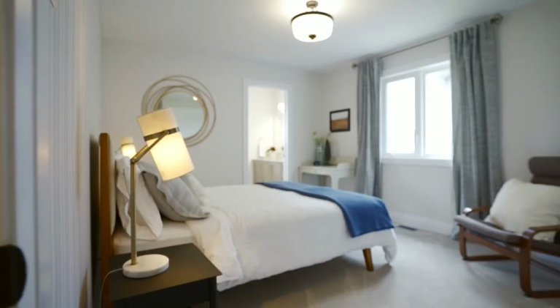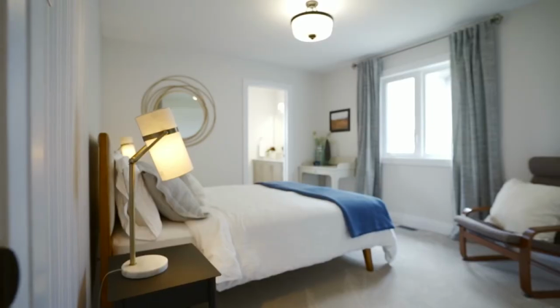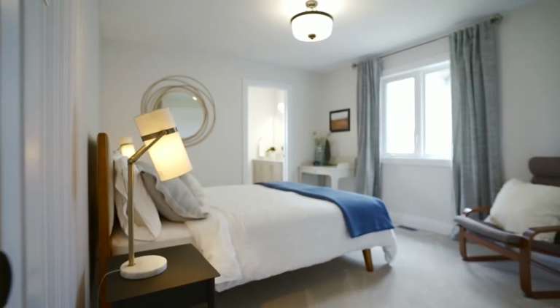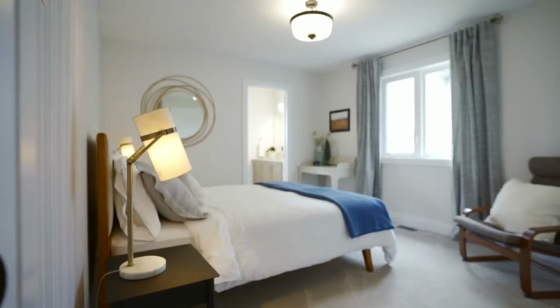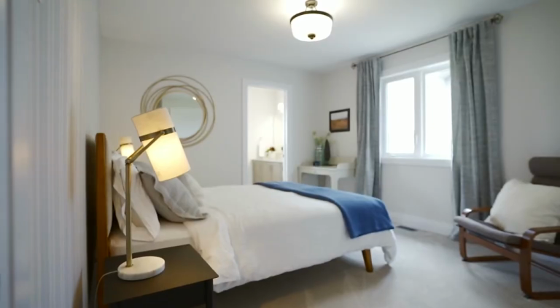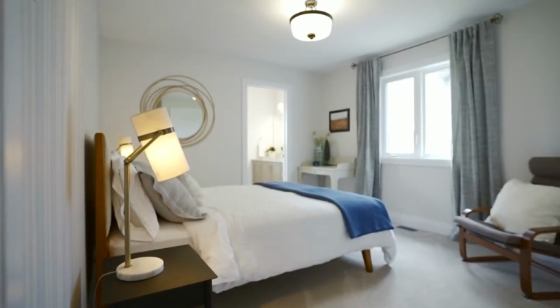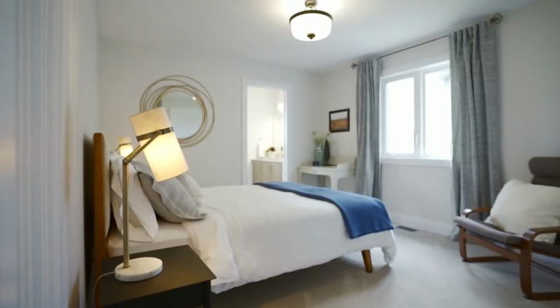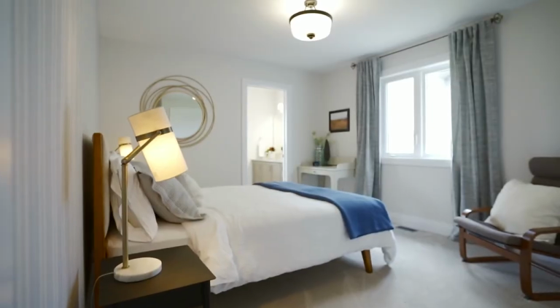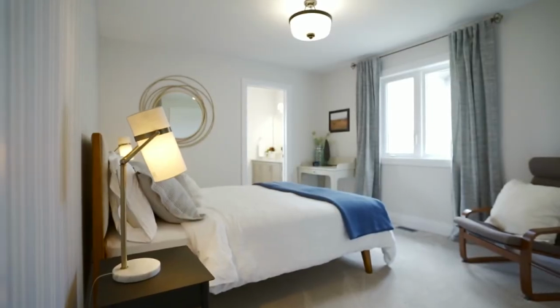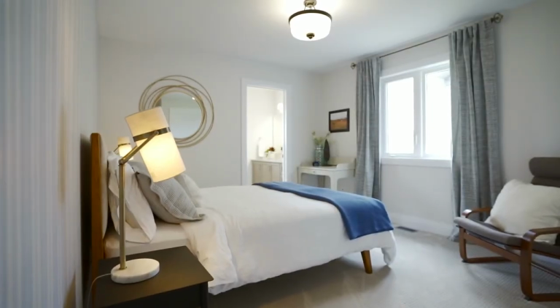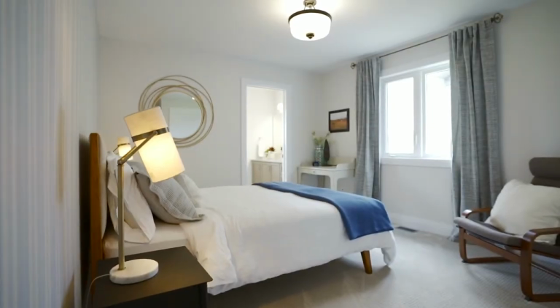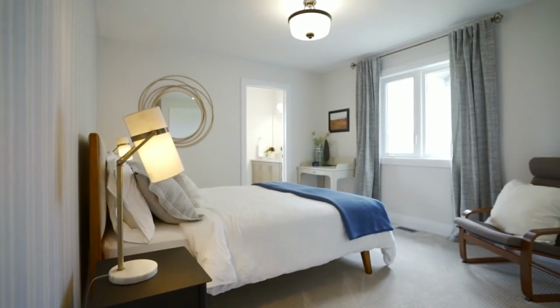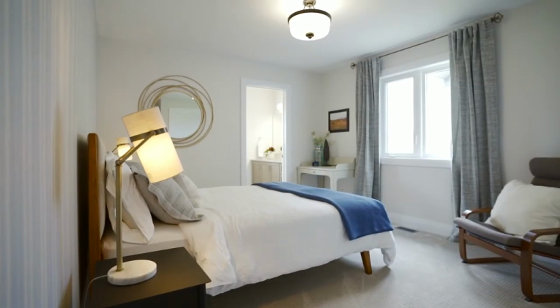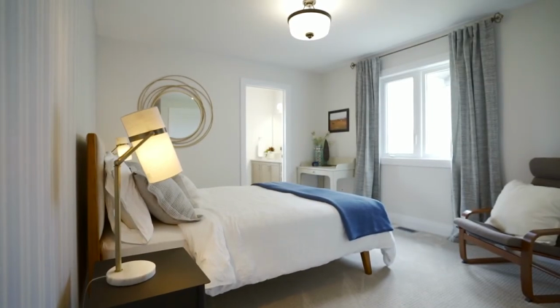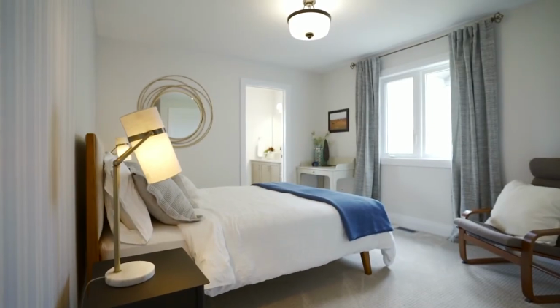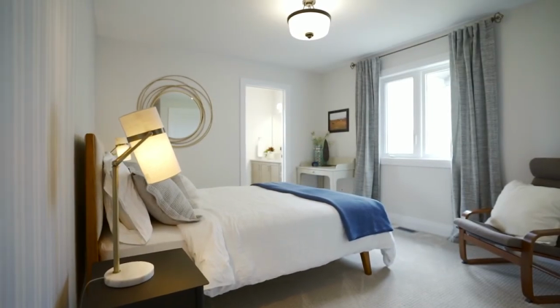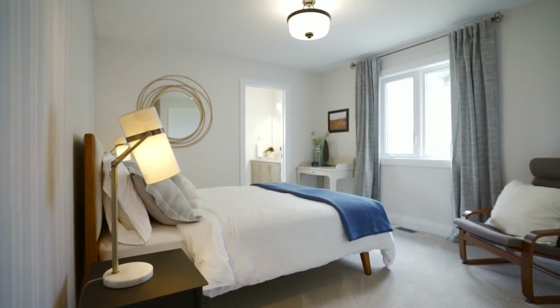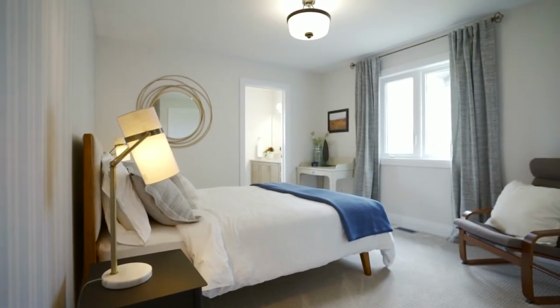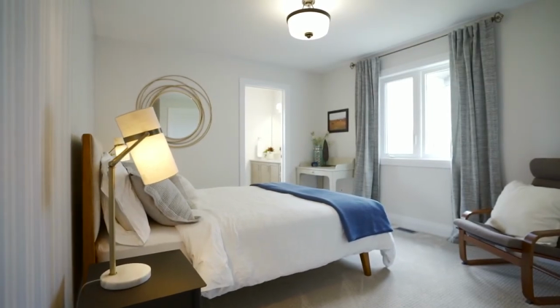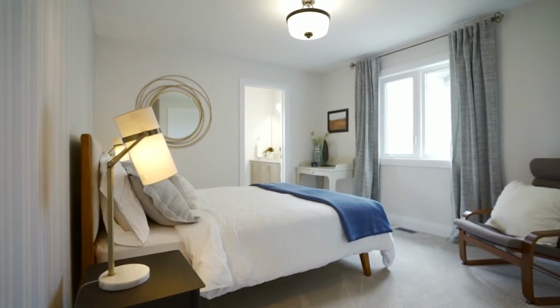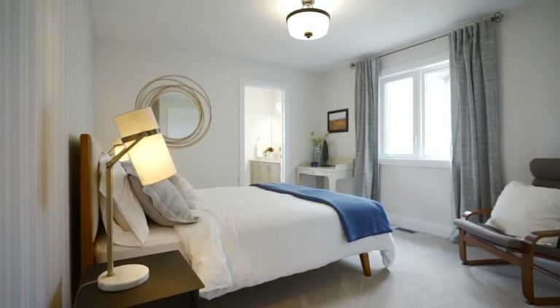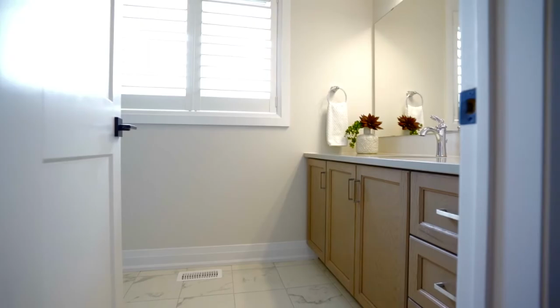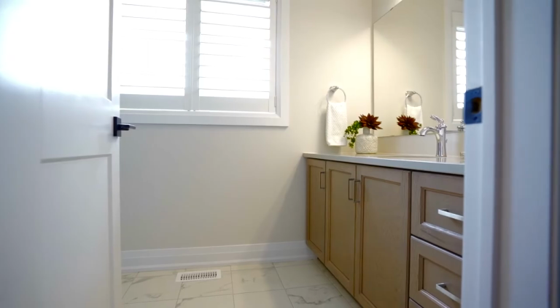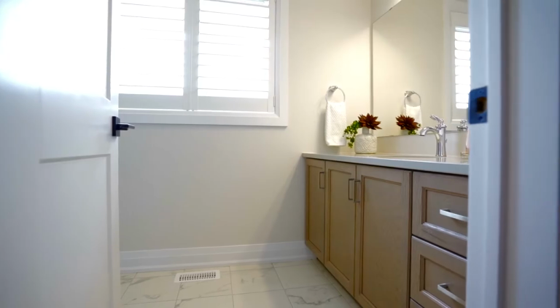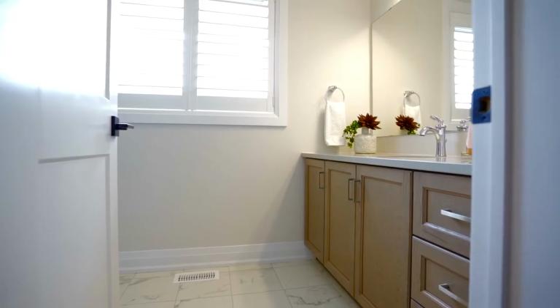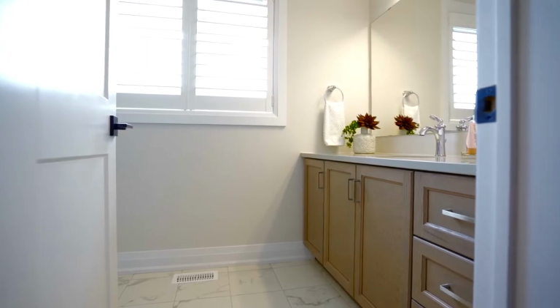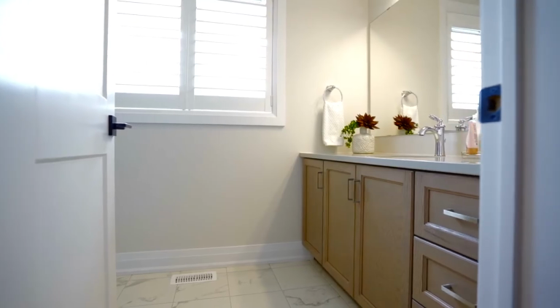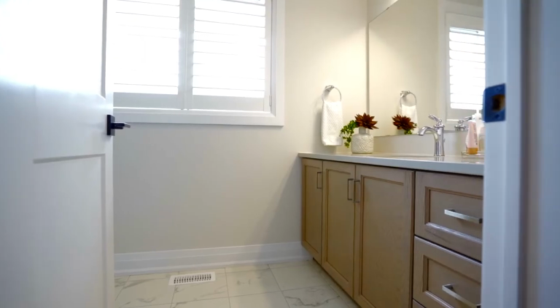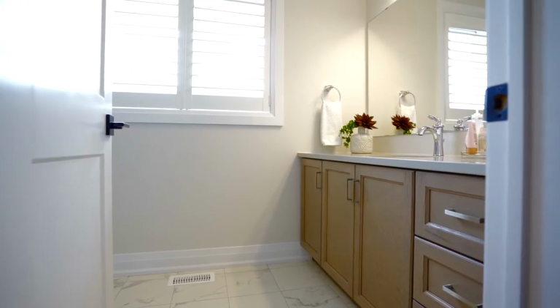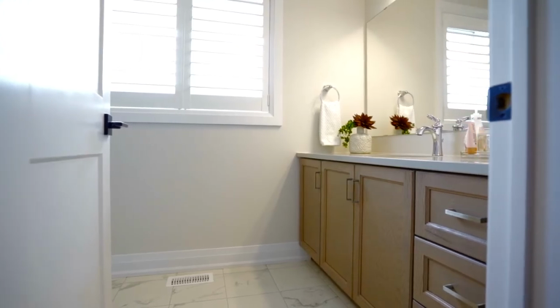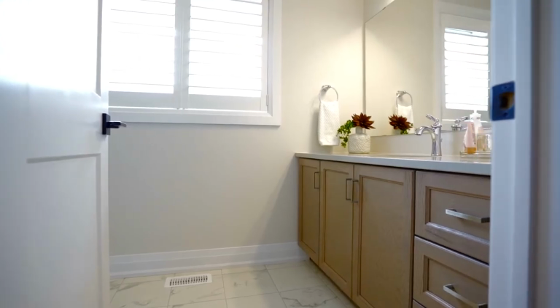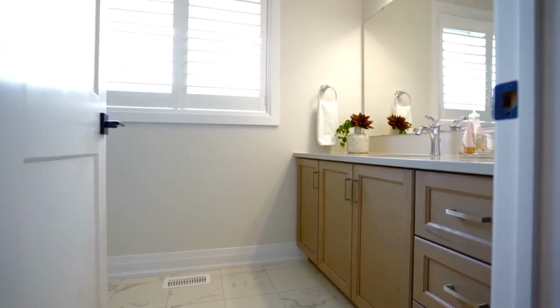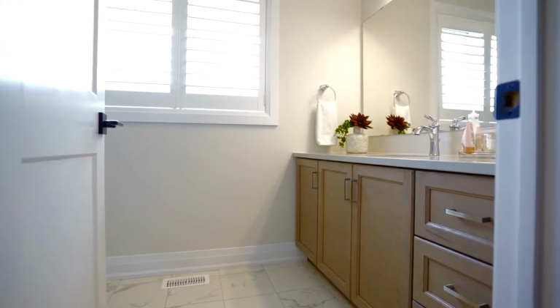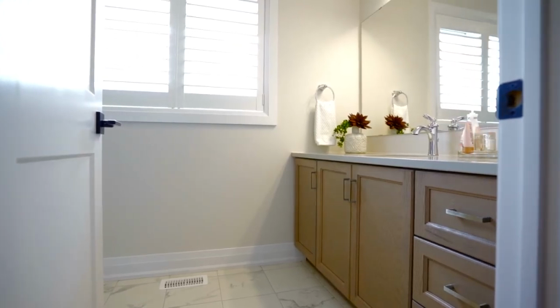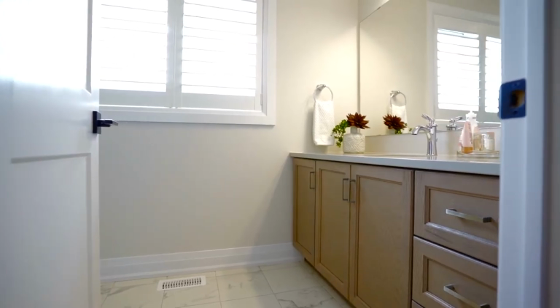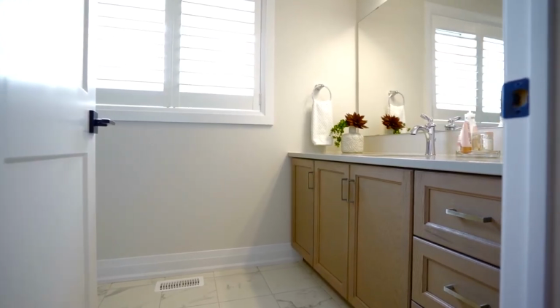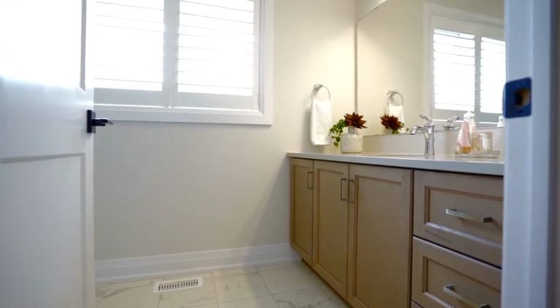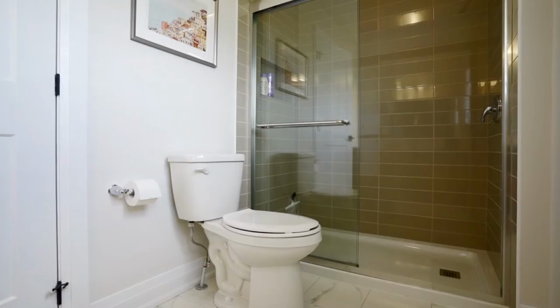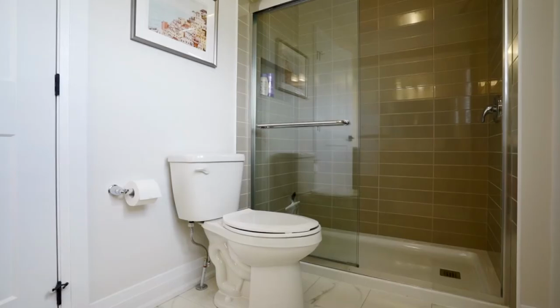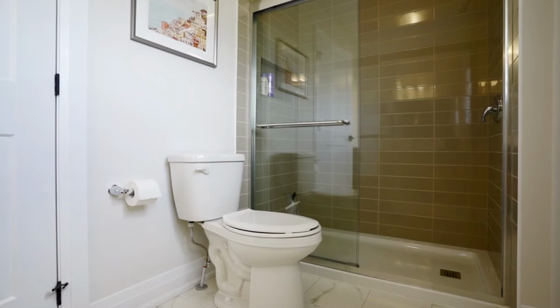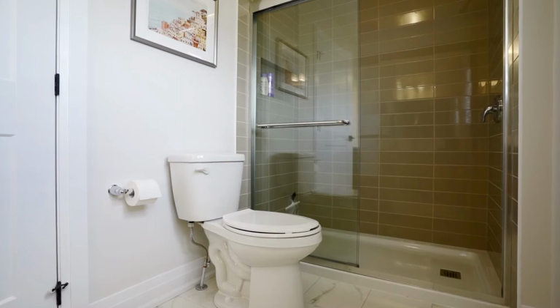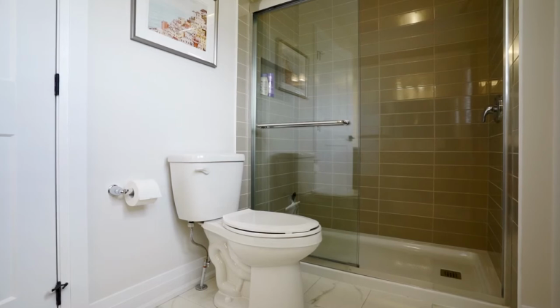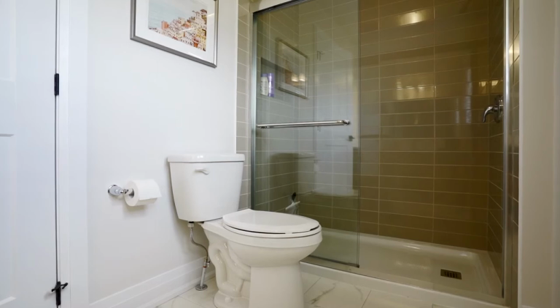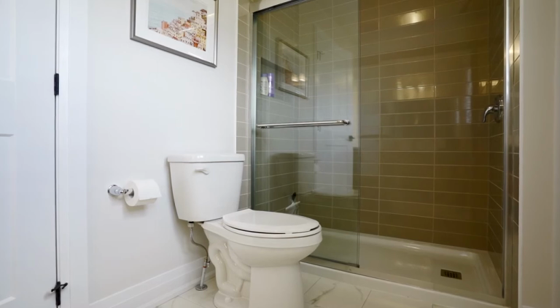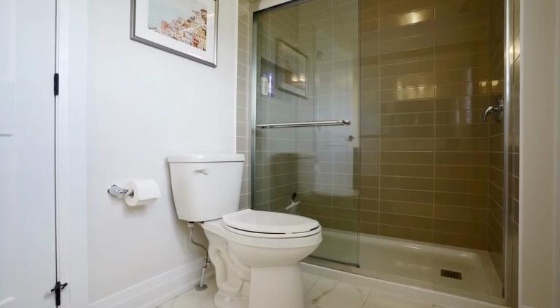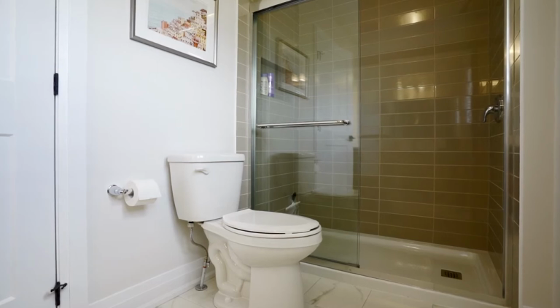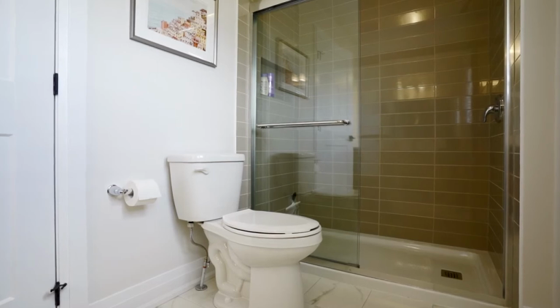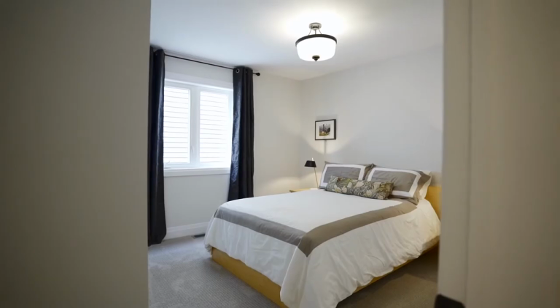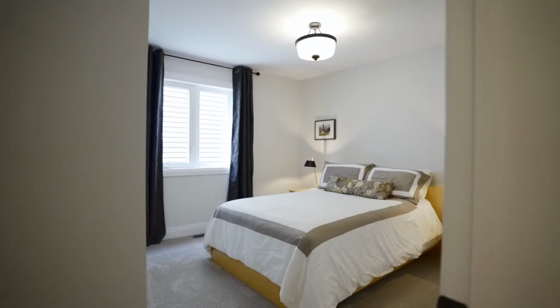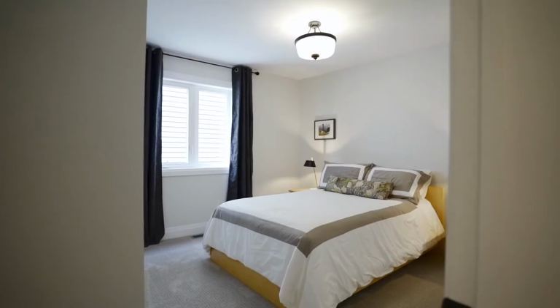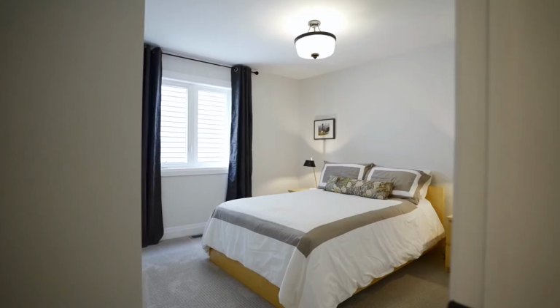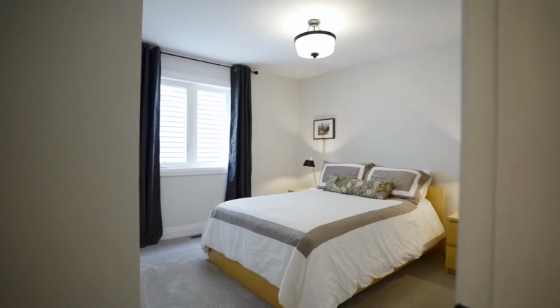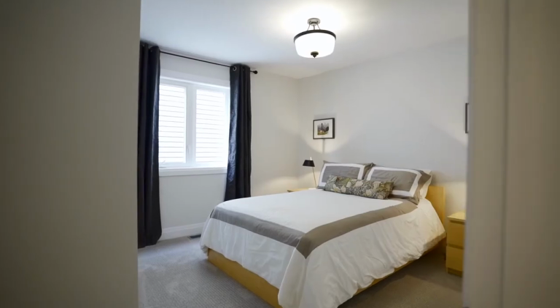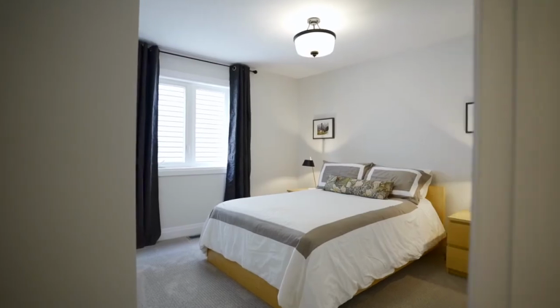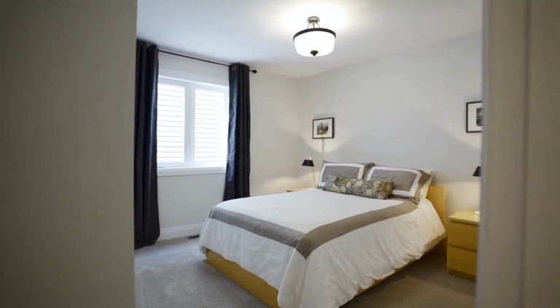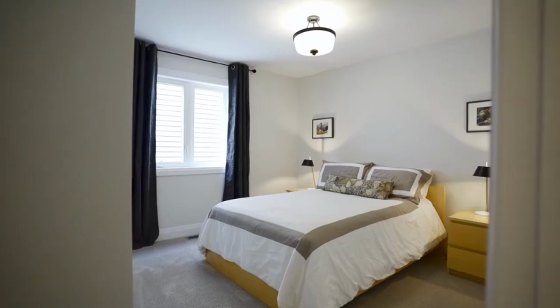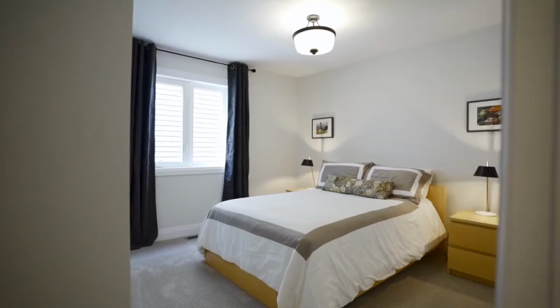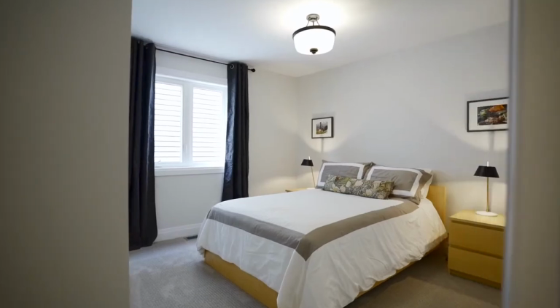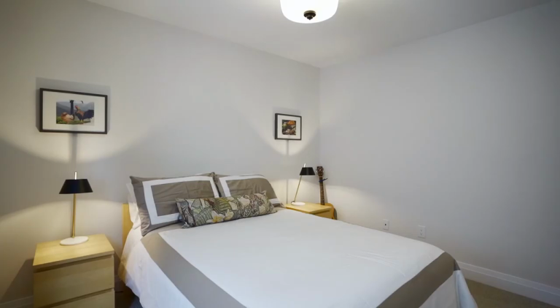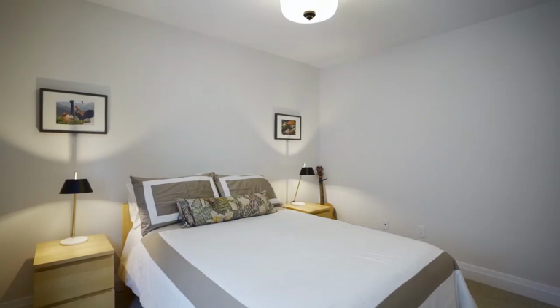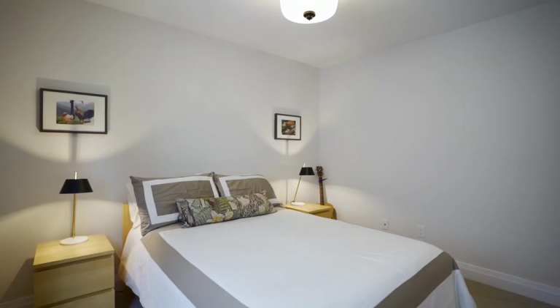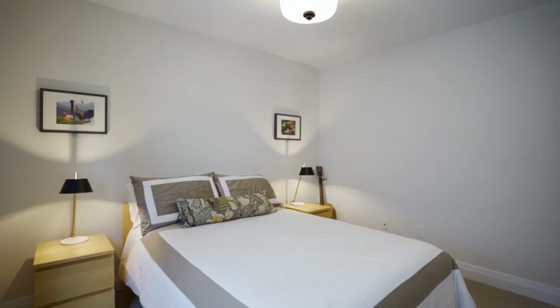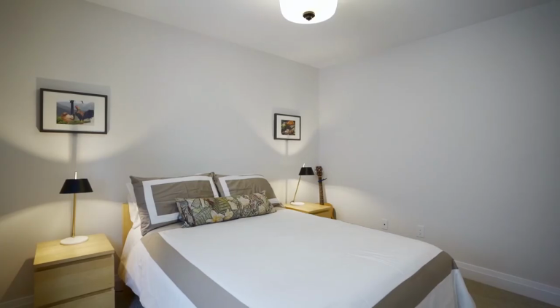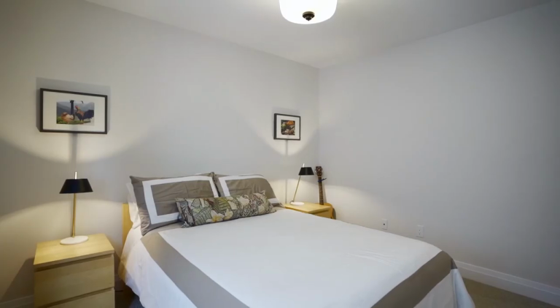The third bedroom offers an extra special feature: an additional ensuite with a walk-in shower and quartz vanity, perfect for a guest room or nanny suite.